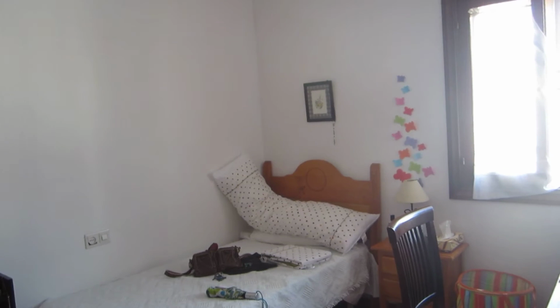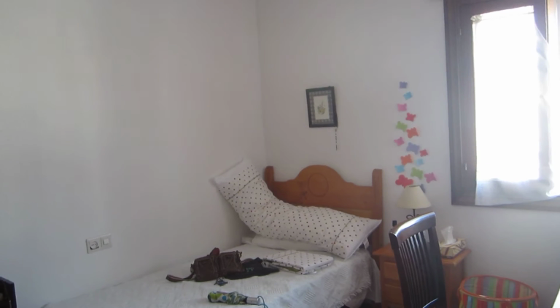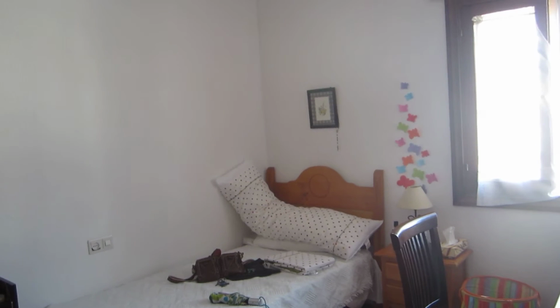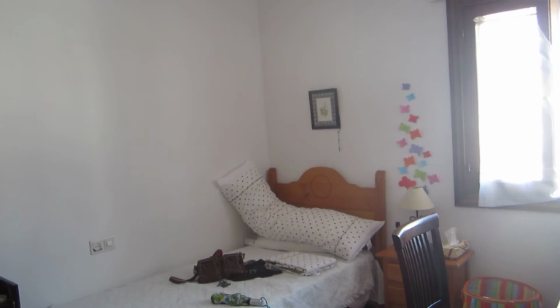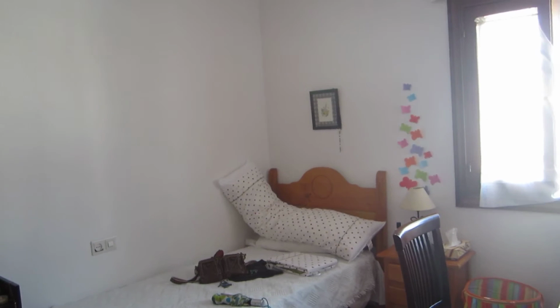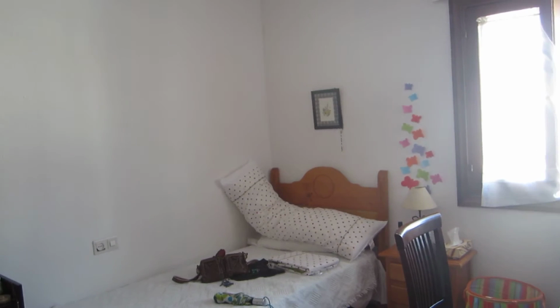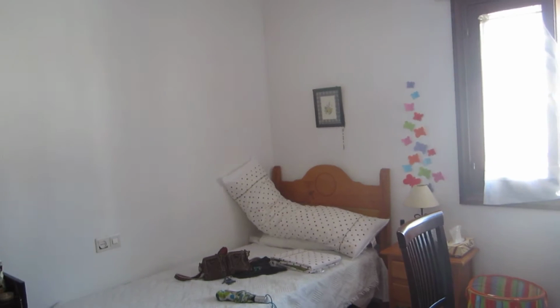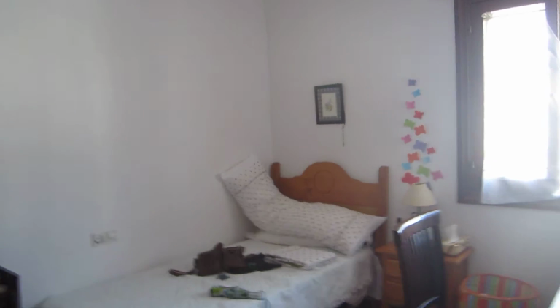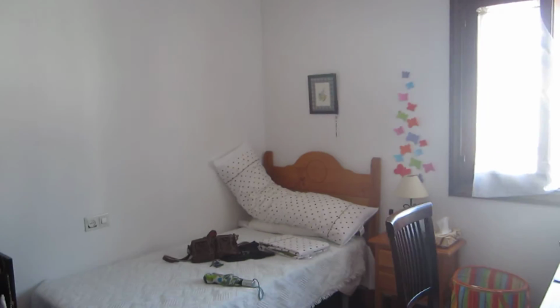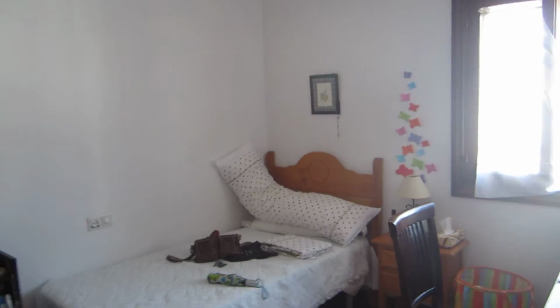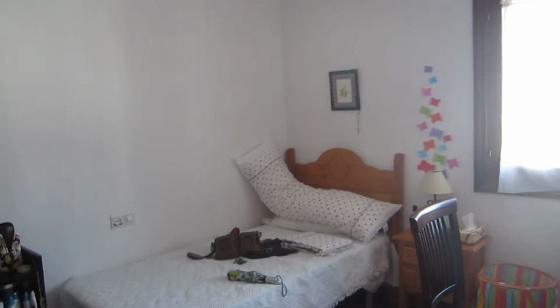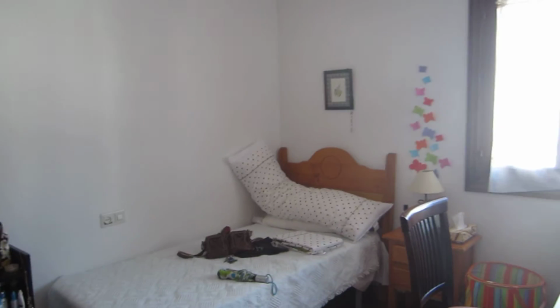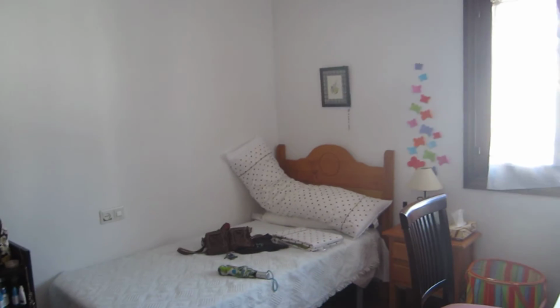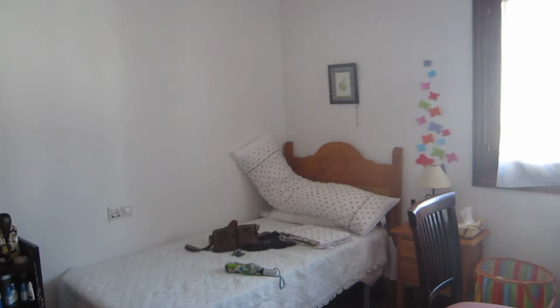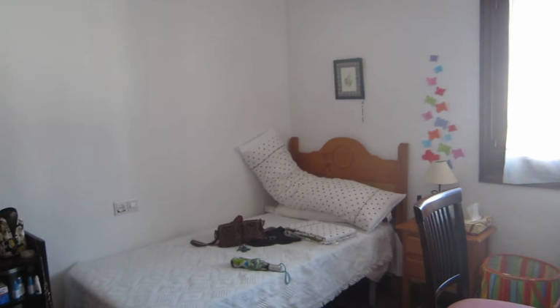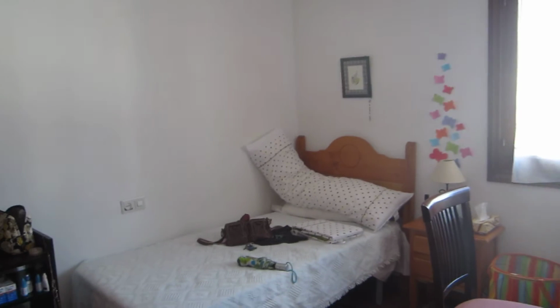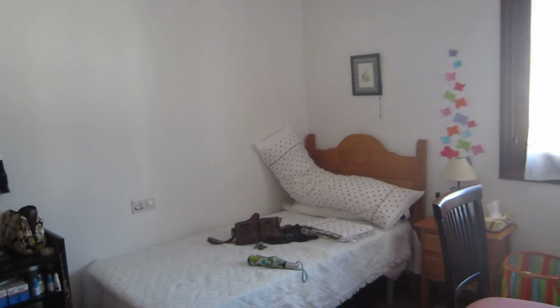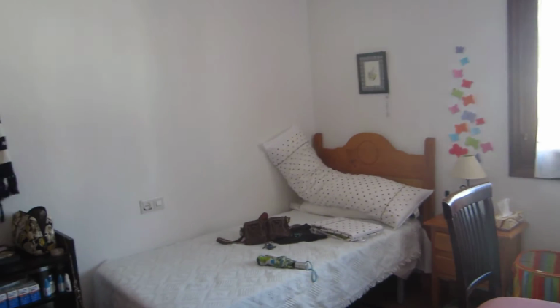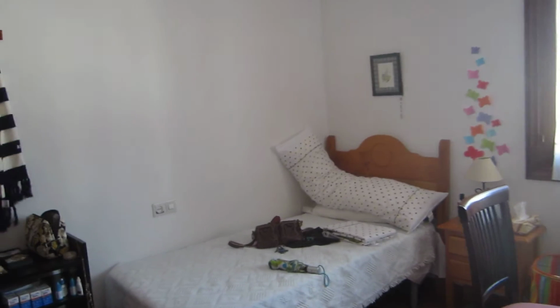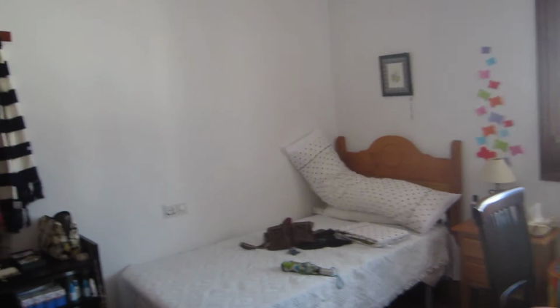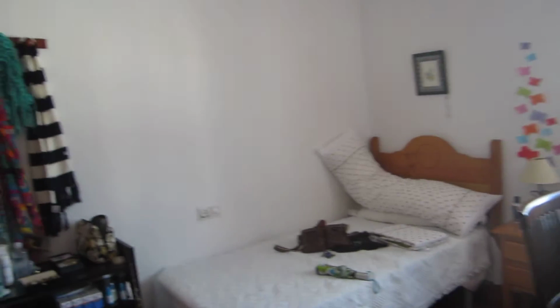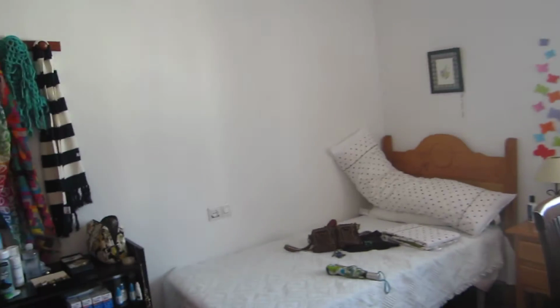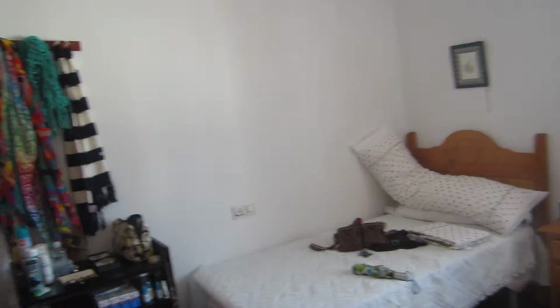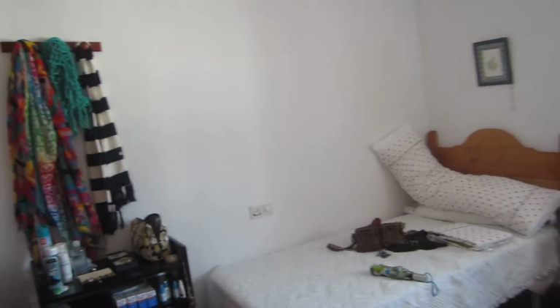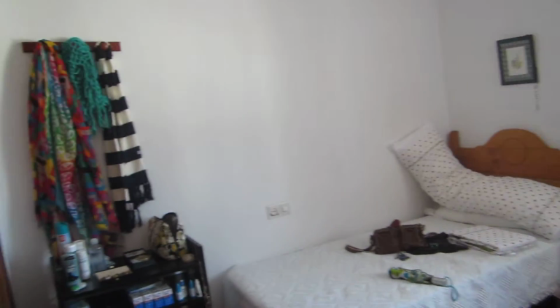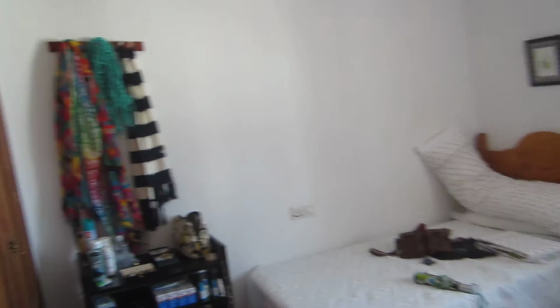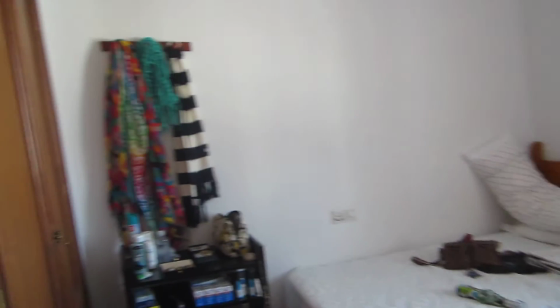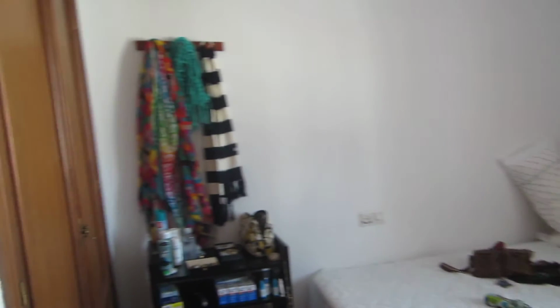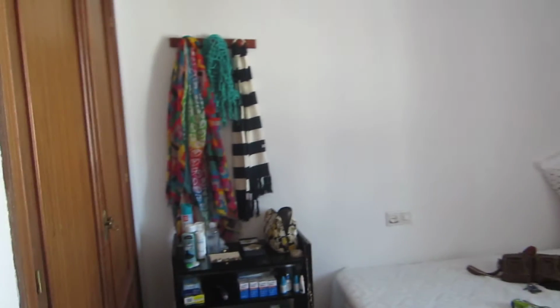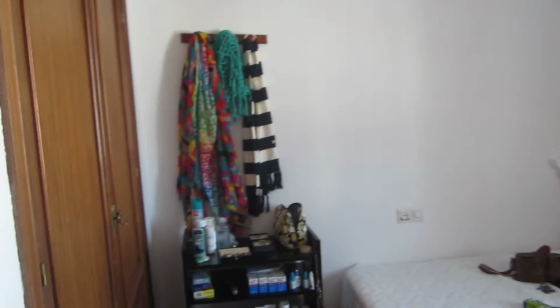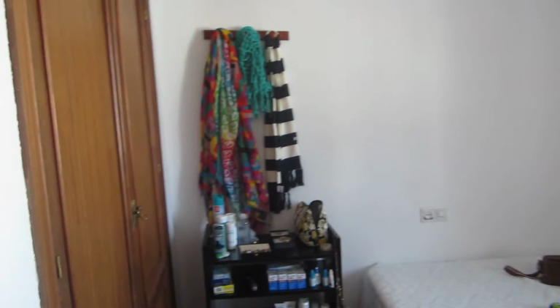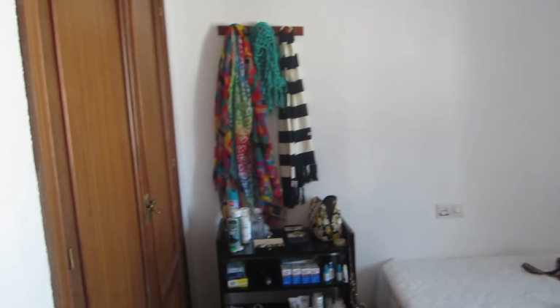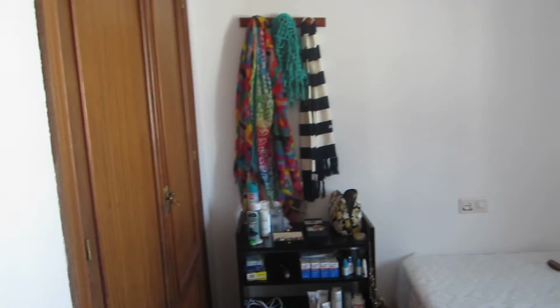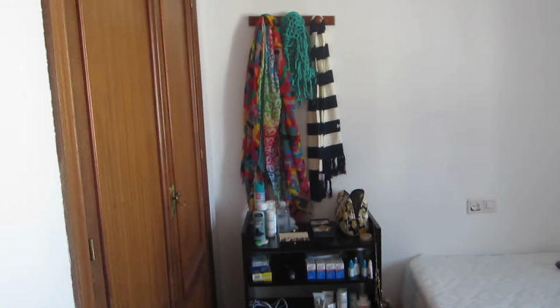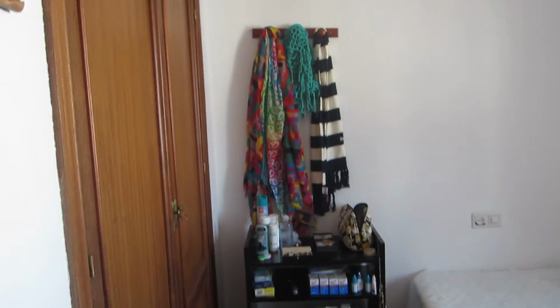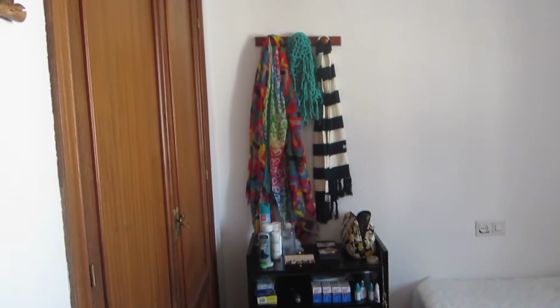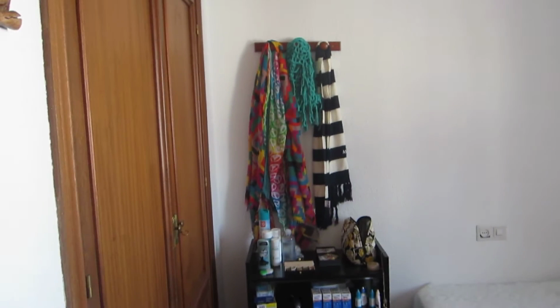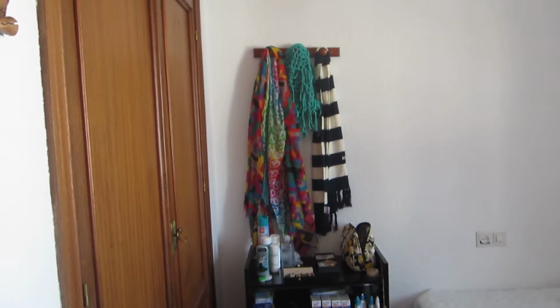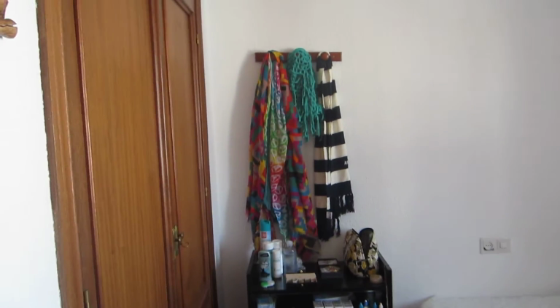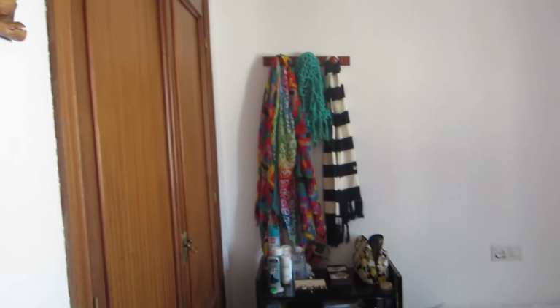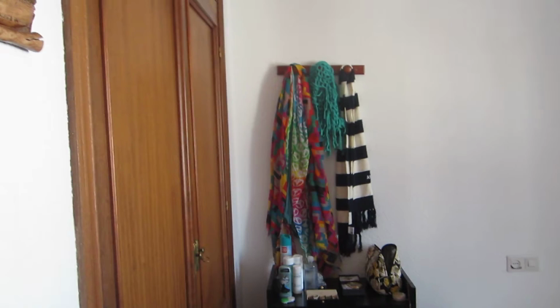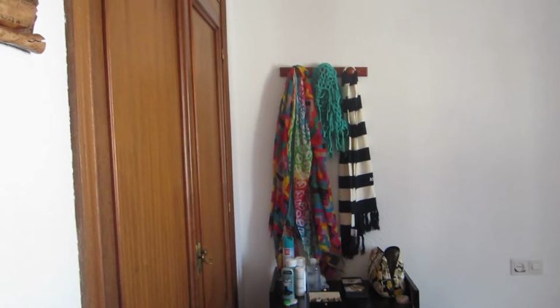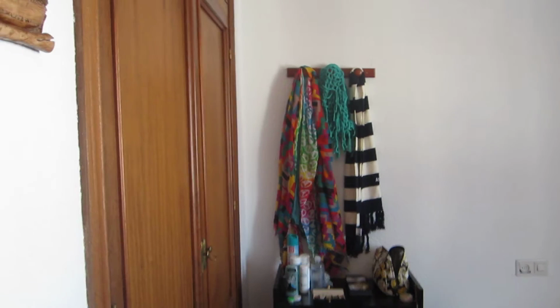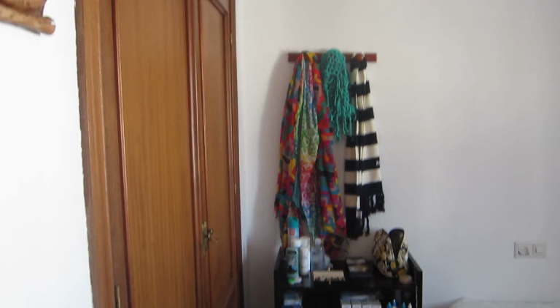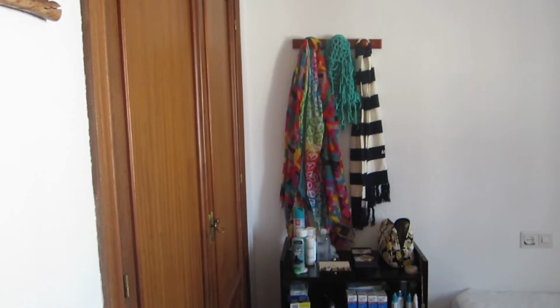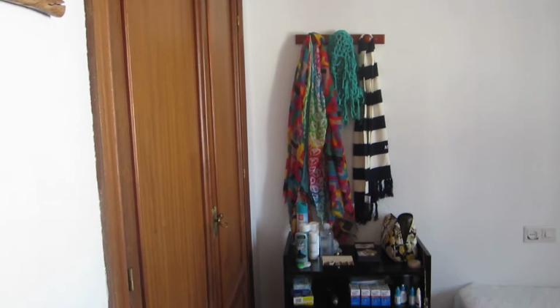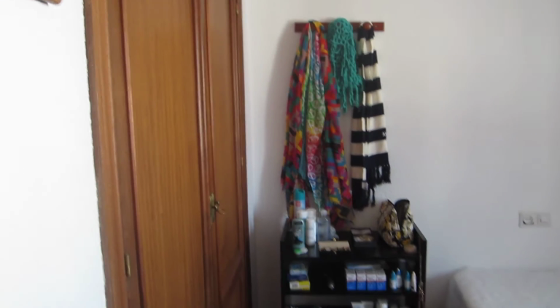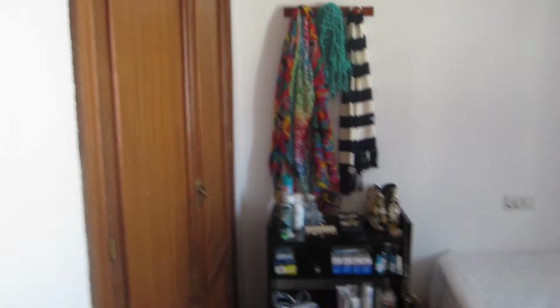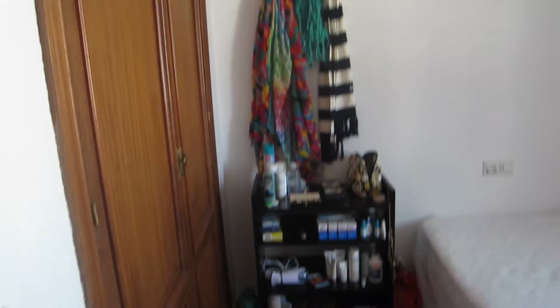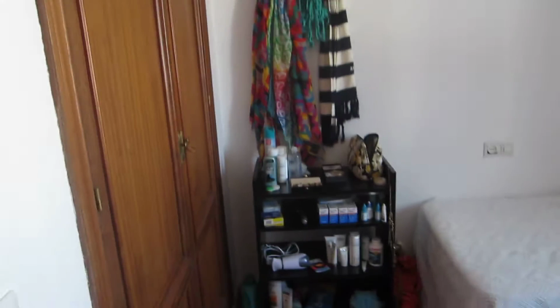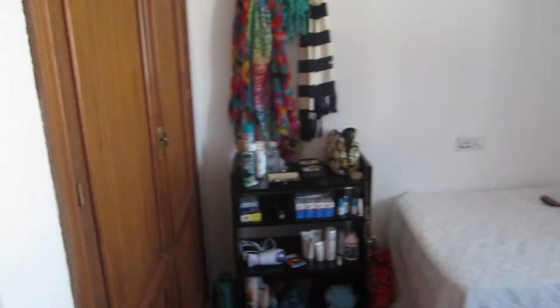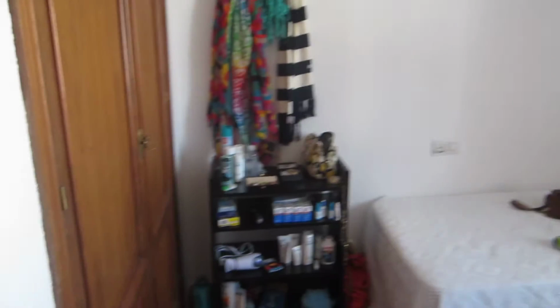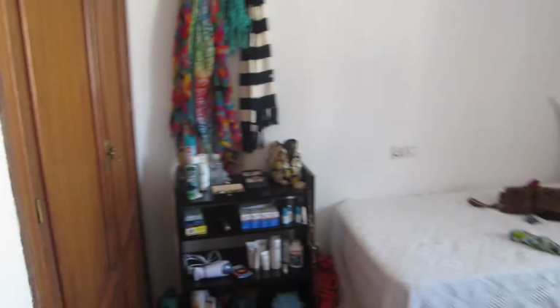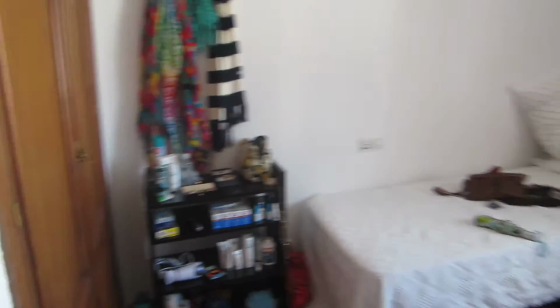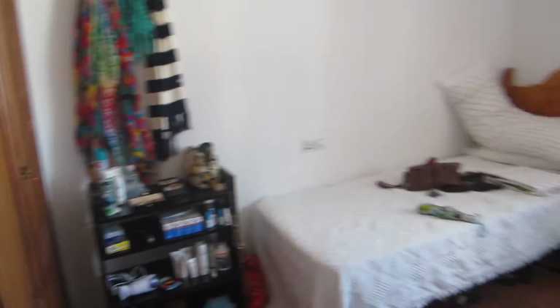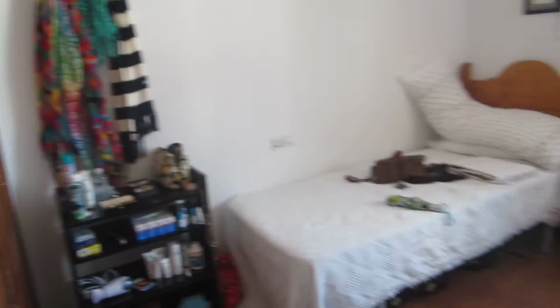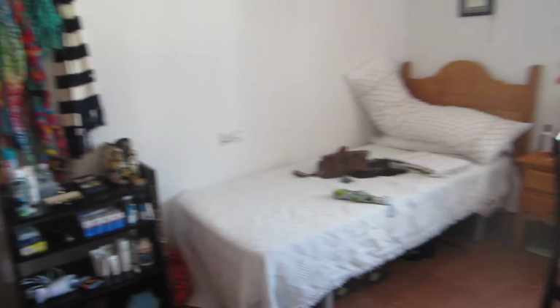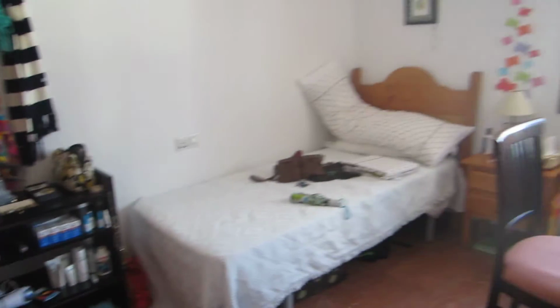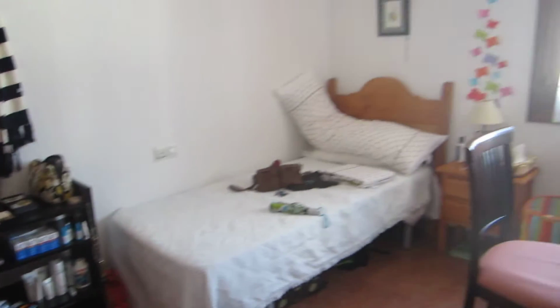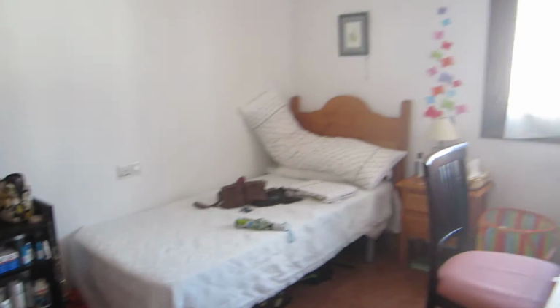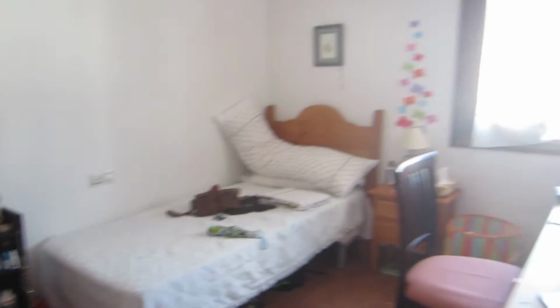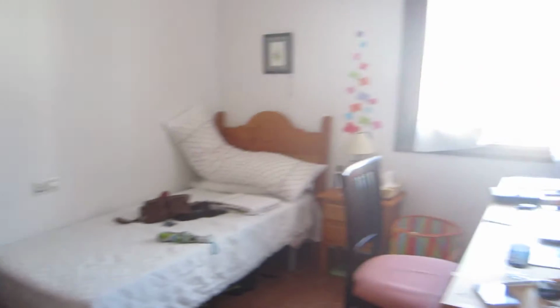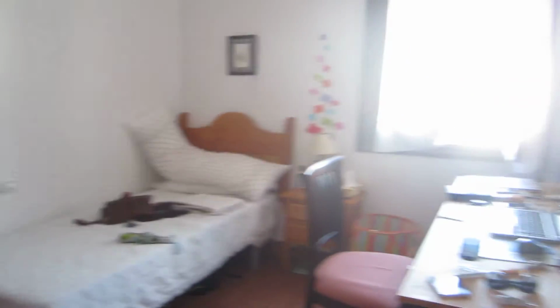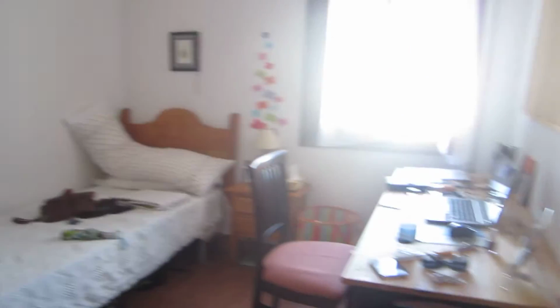Hi everyone, I just thought I'd make a video of my apartment. I know I did this last time, but pretty much this is where I'm living now.